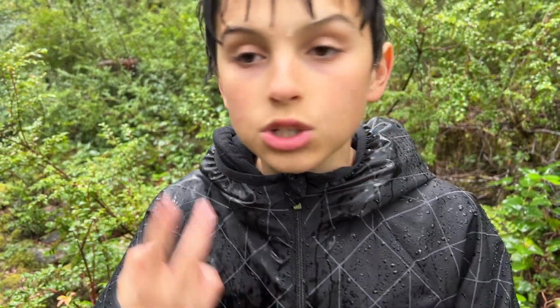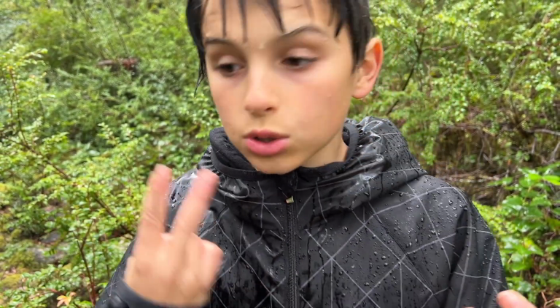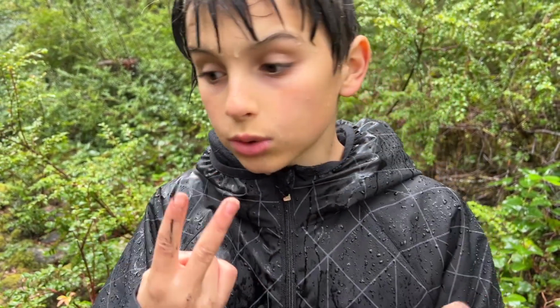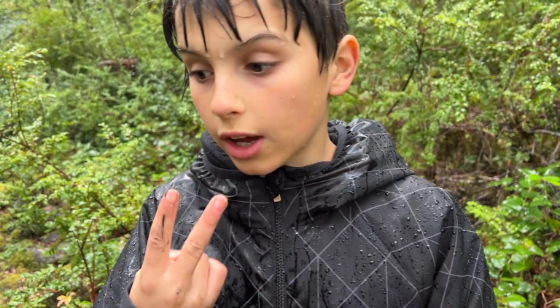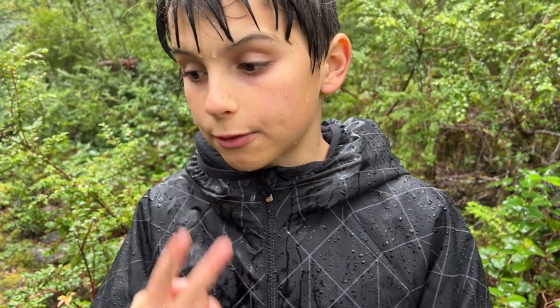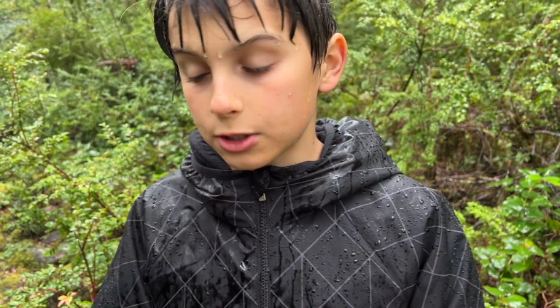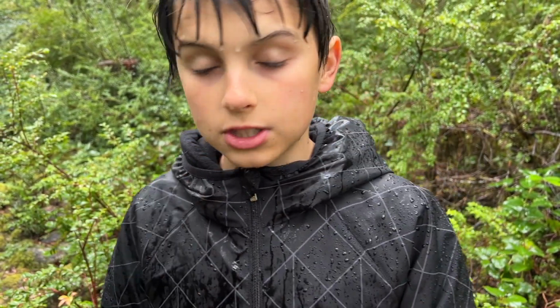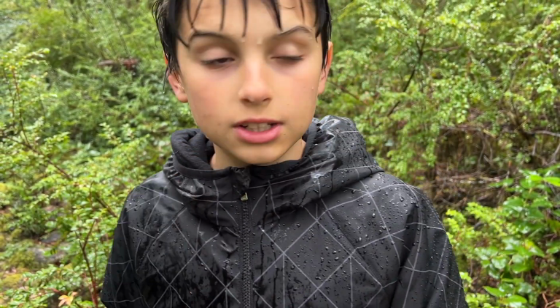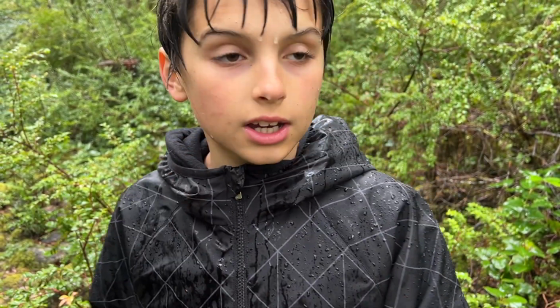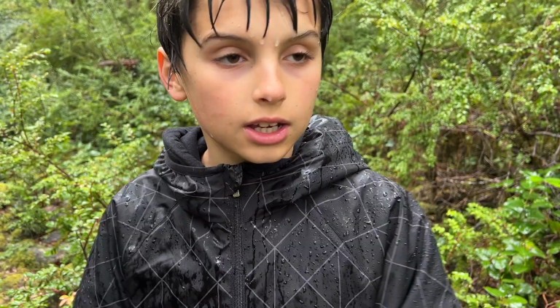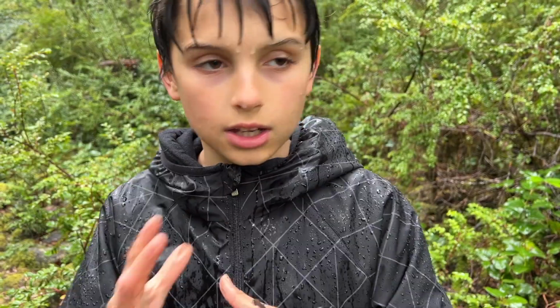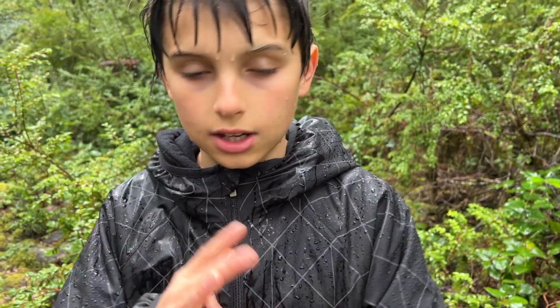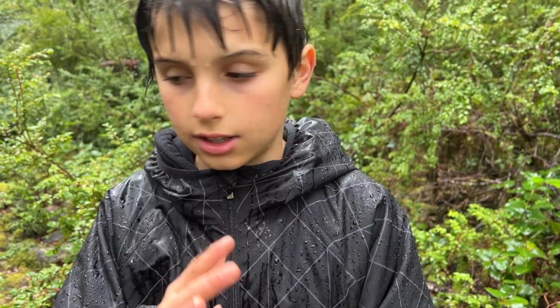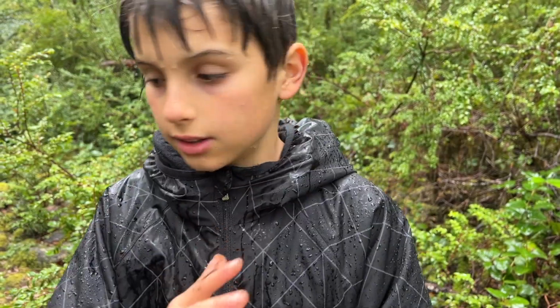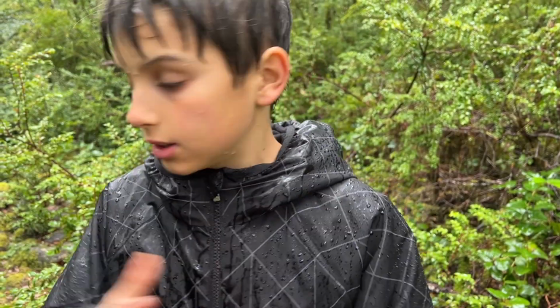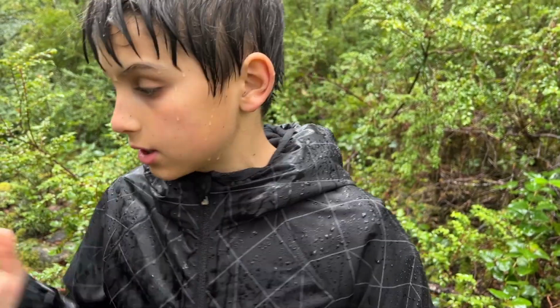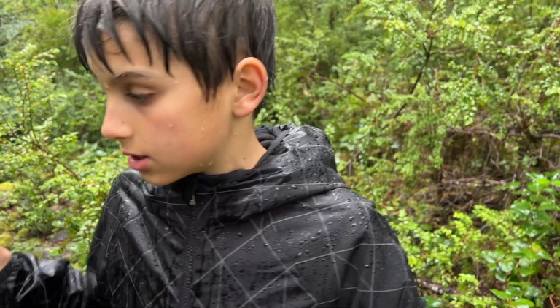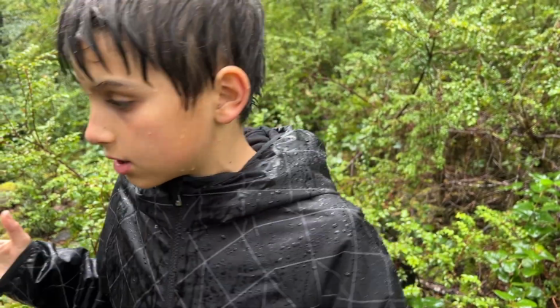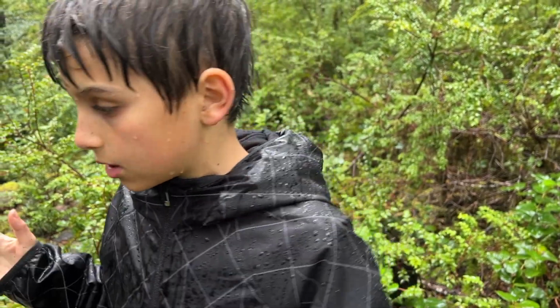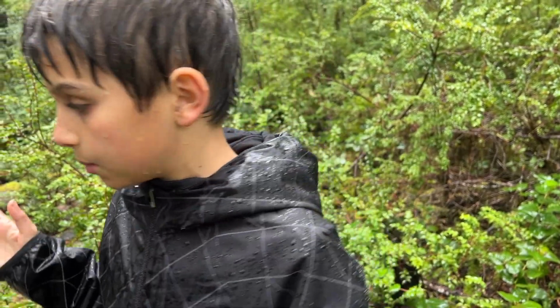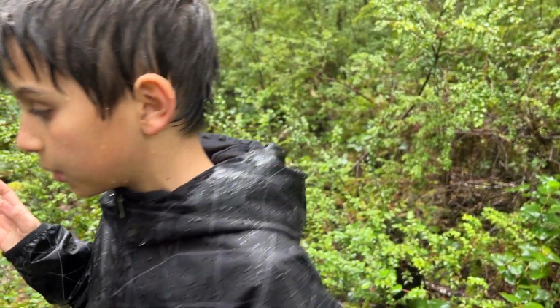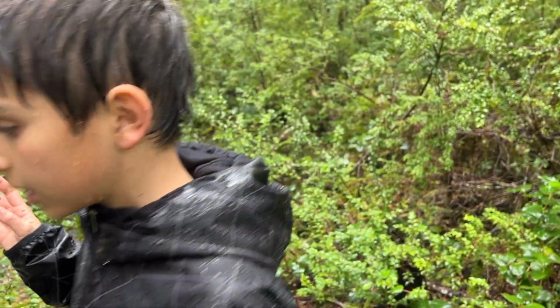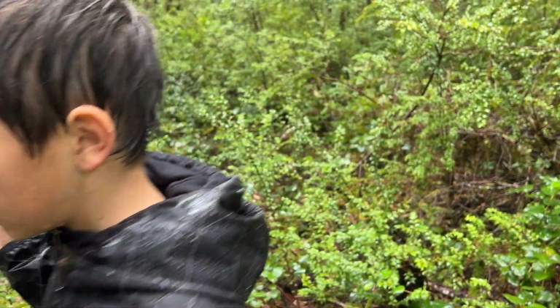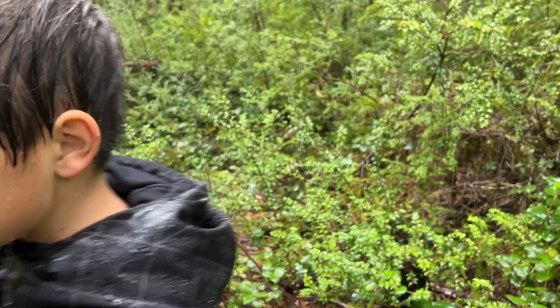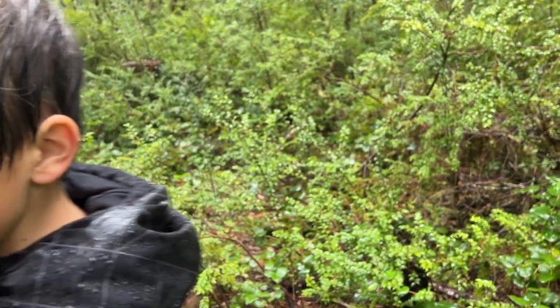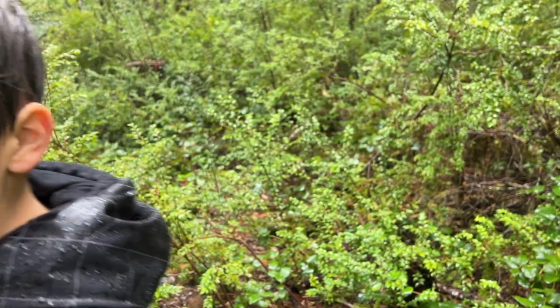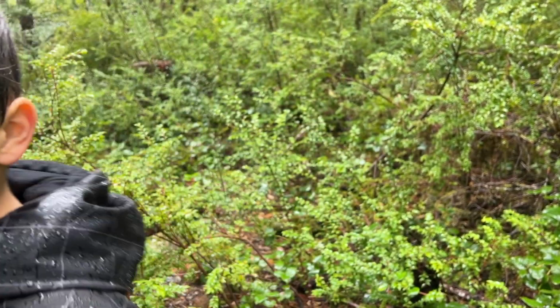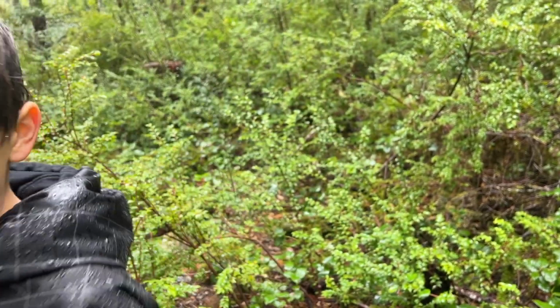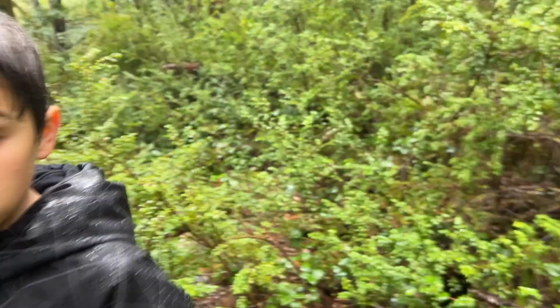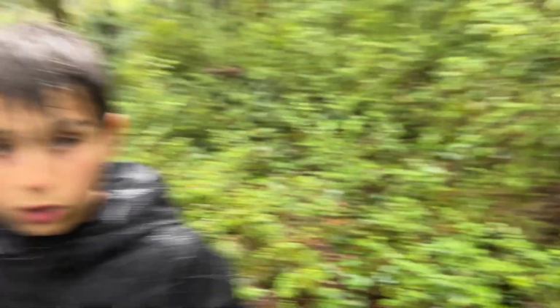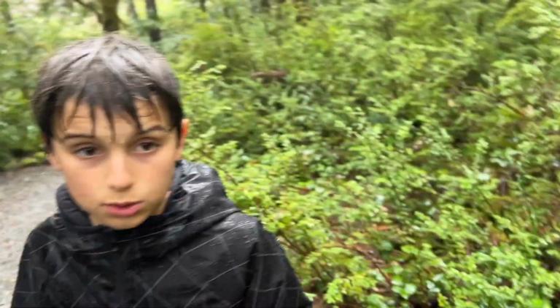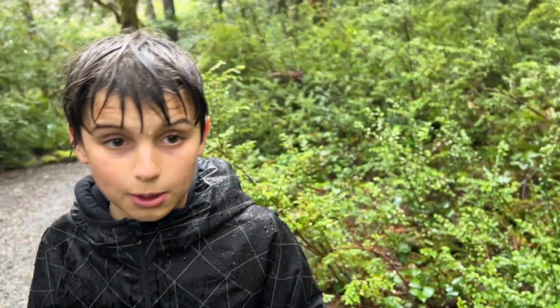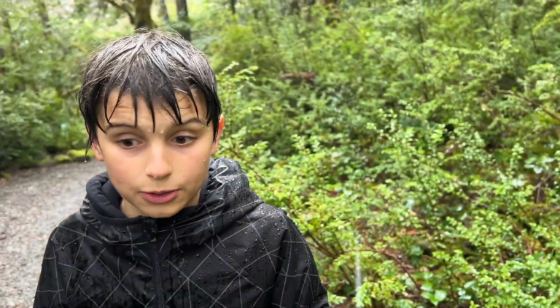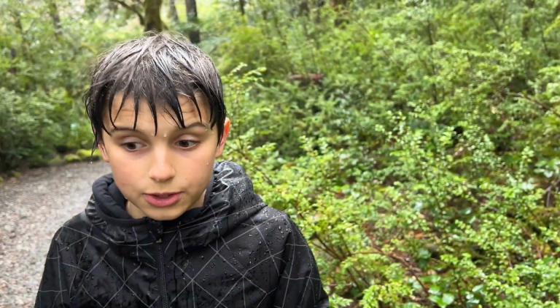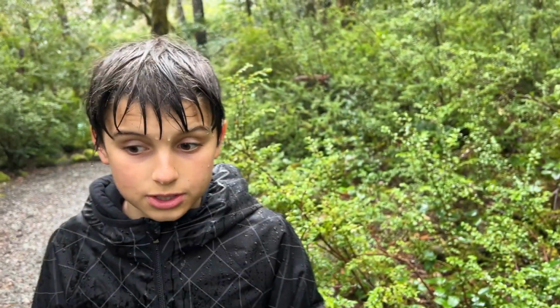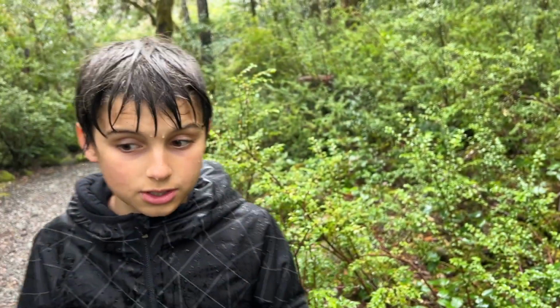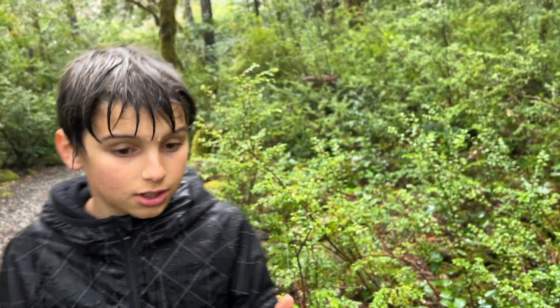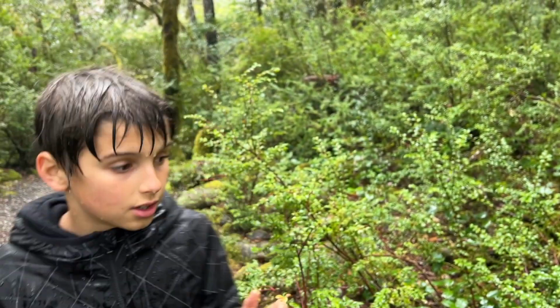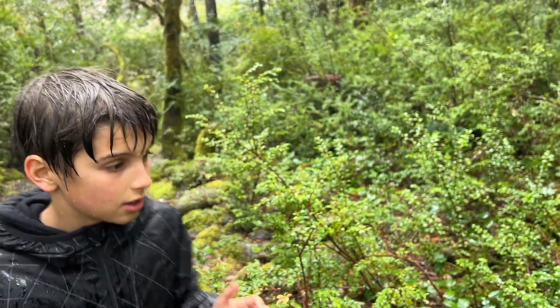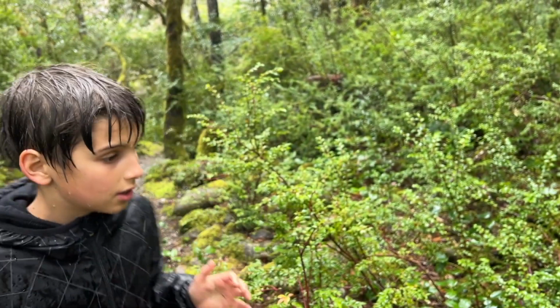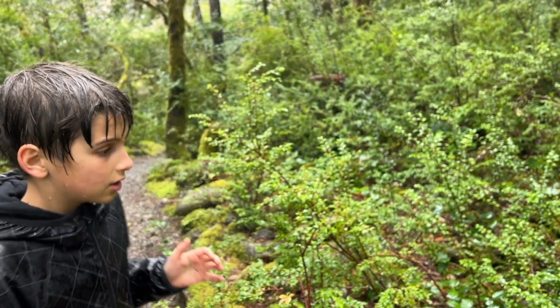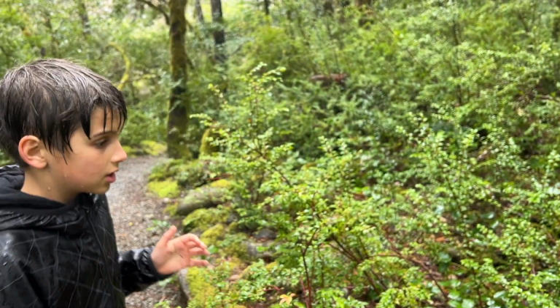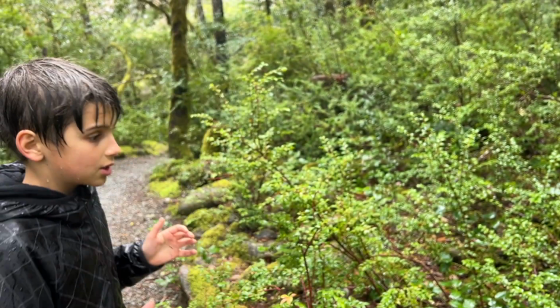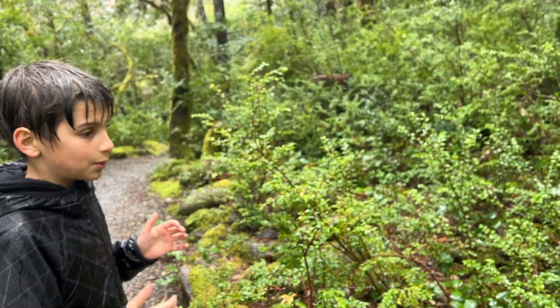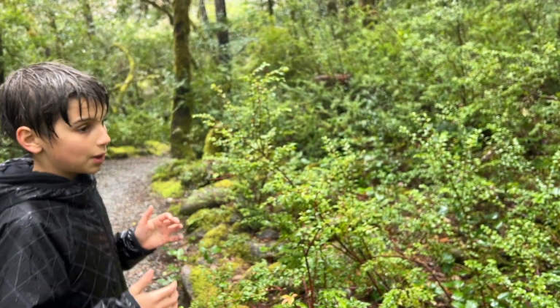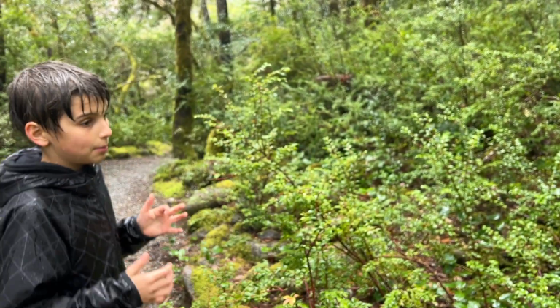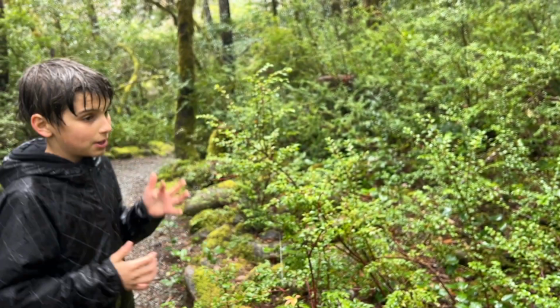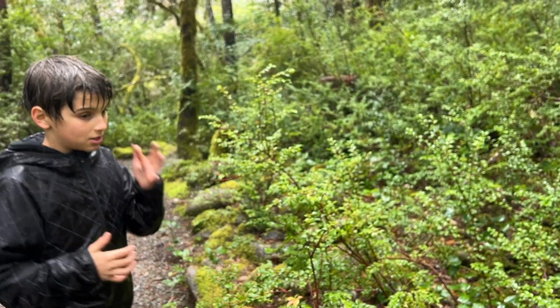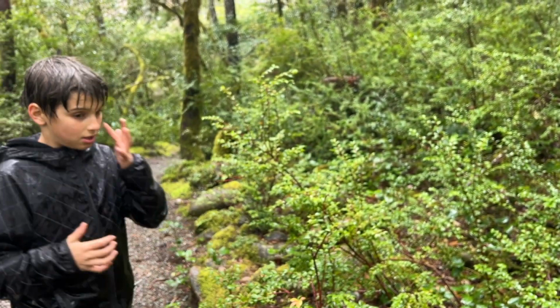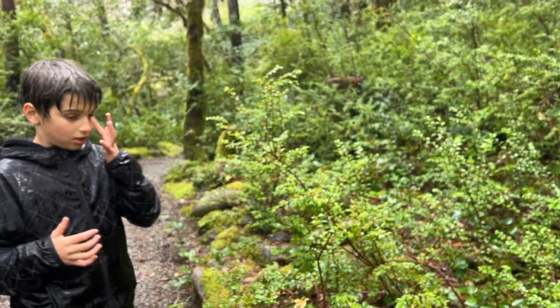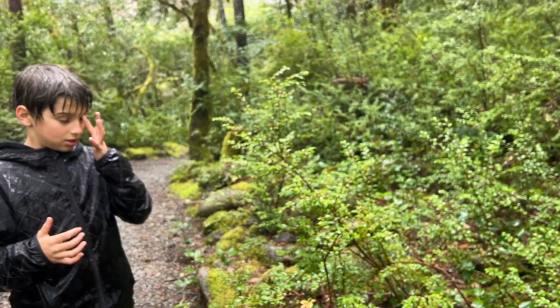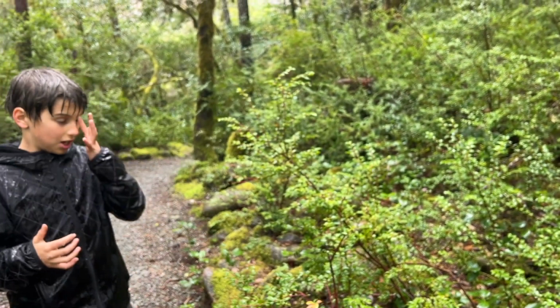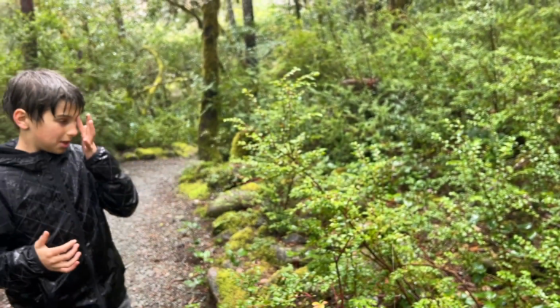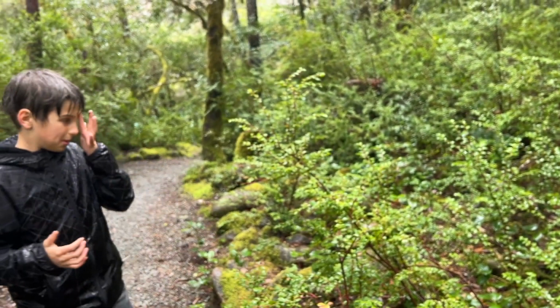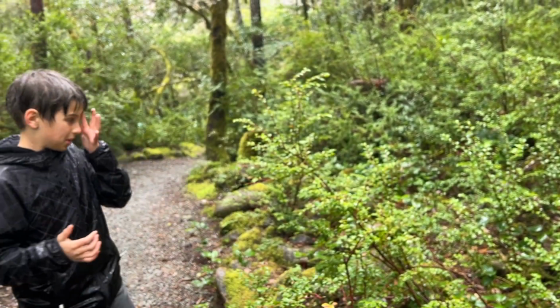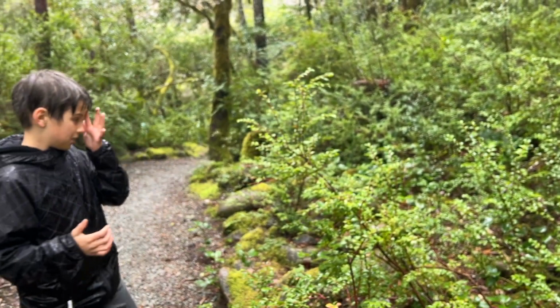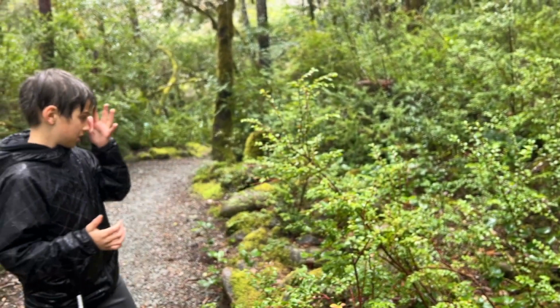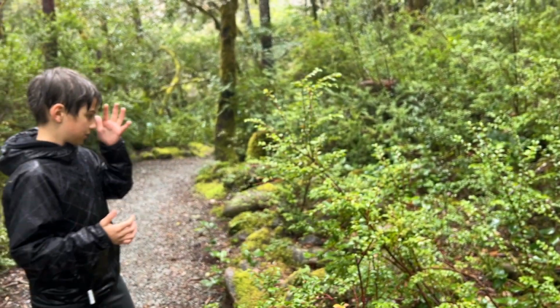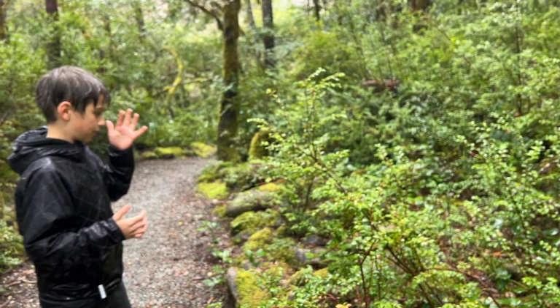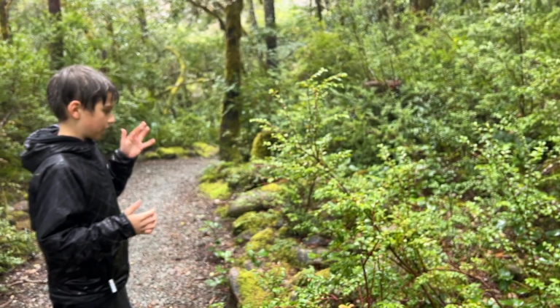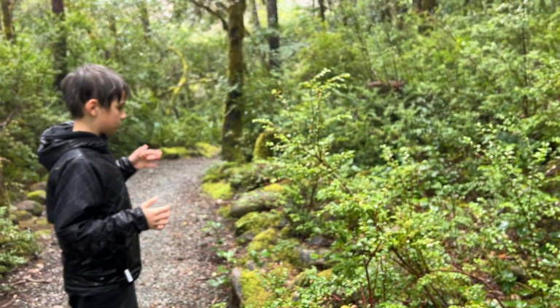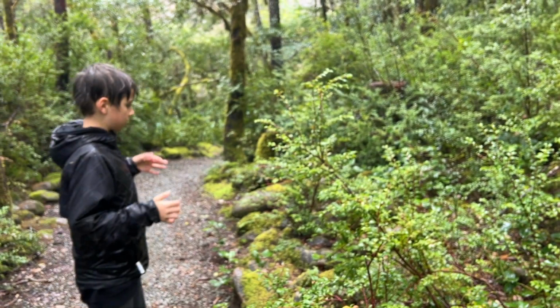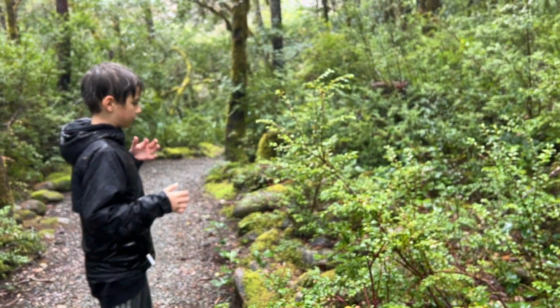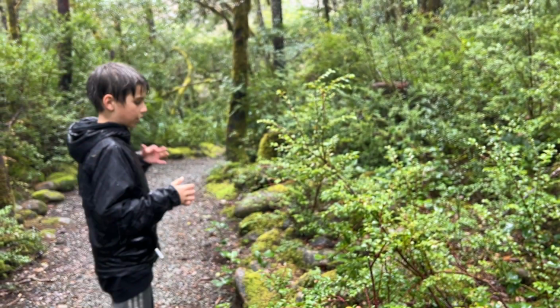Two lifers today, and I'm so stoked about this. It's one of the best salamander days I've had so far this year.